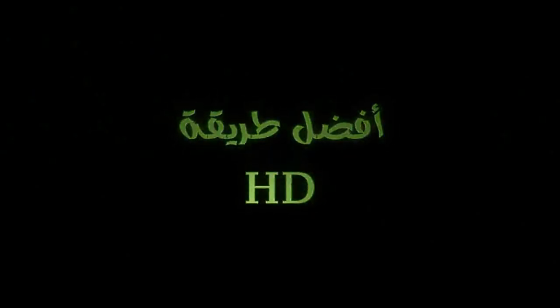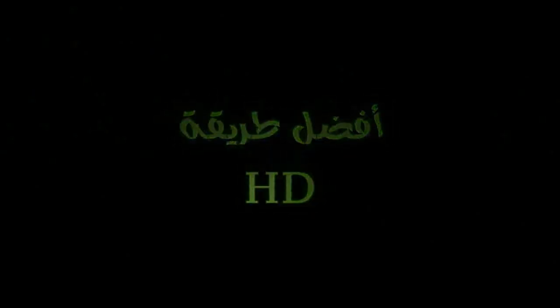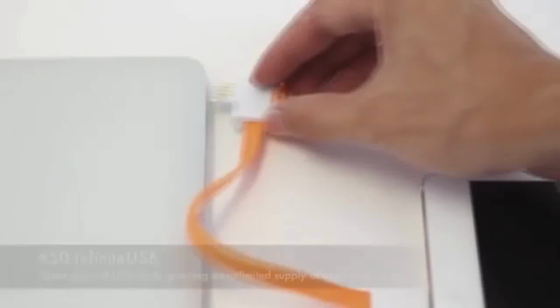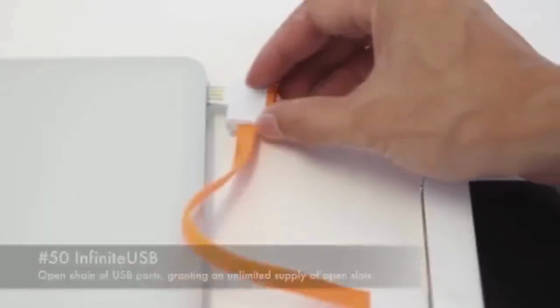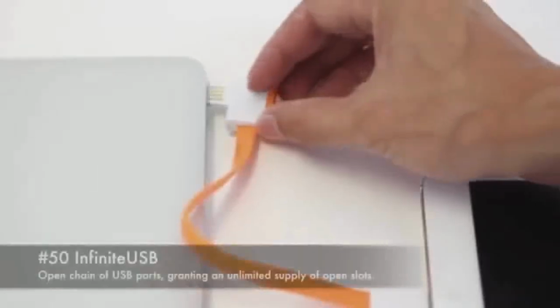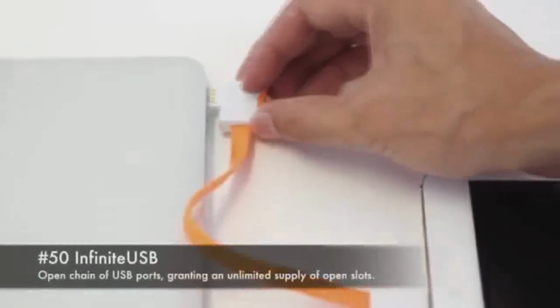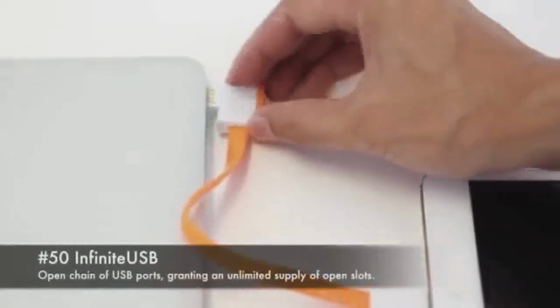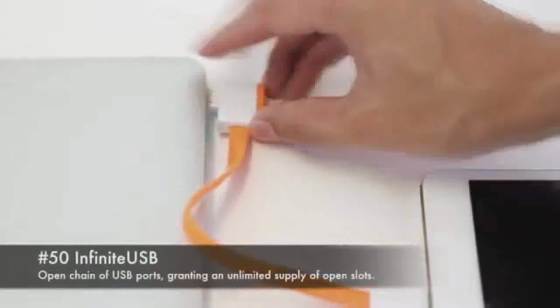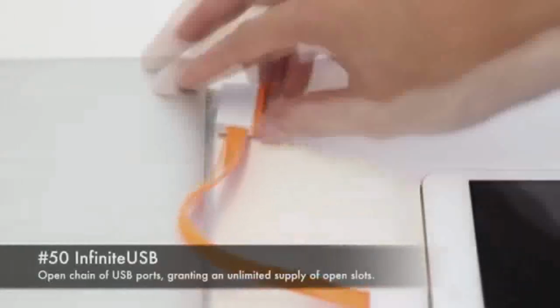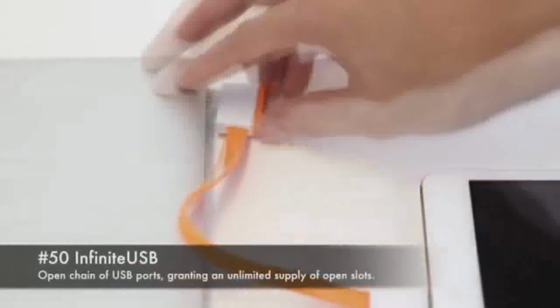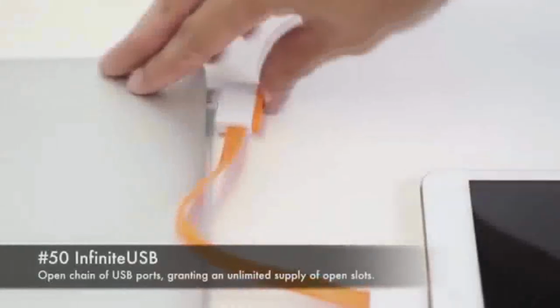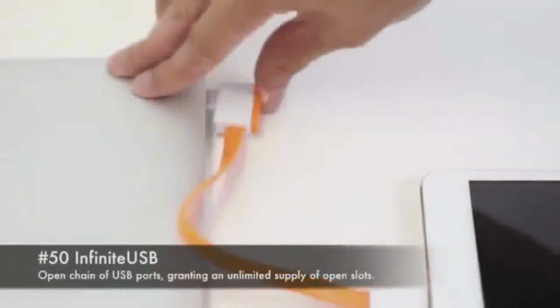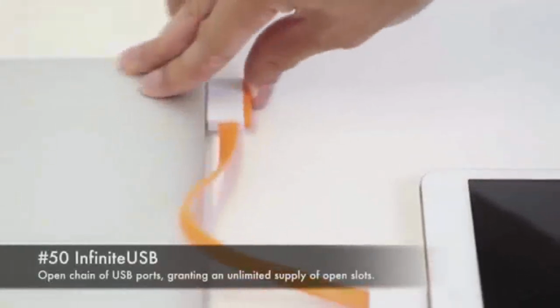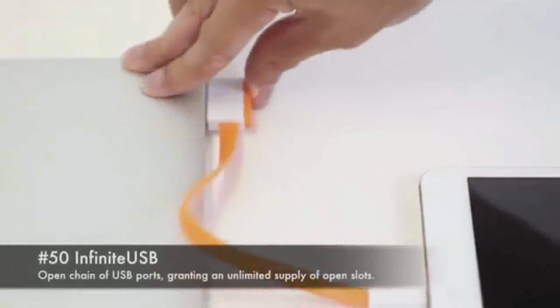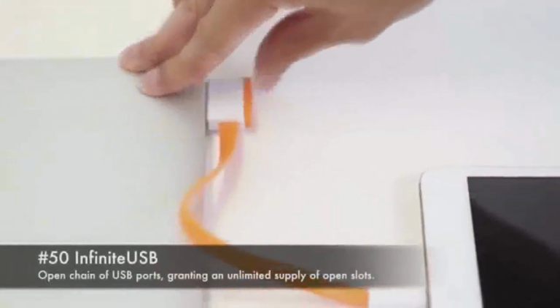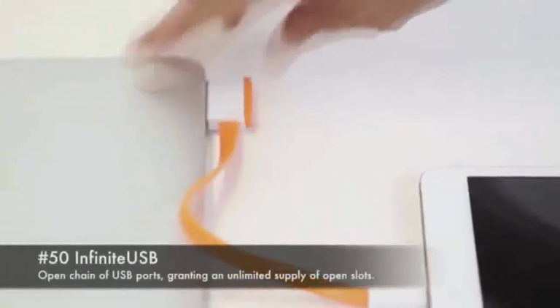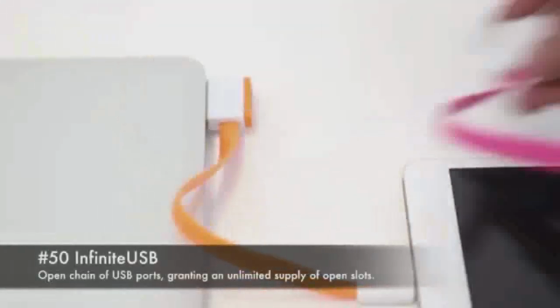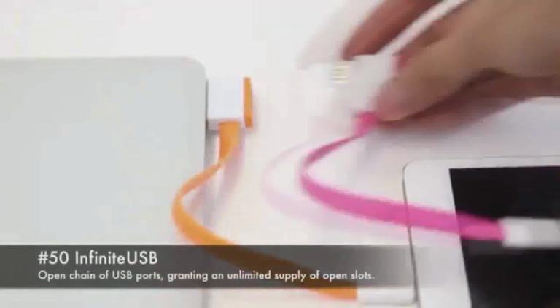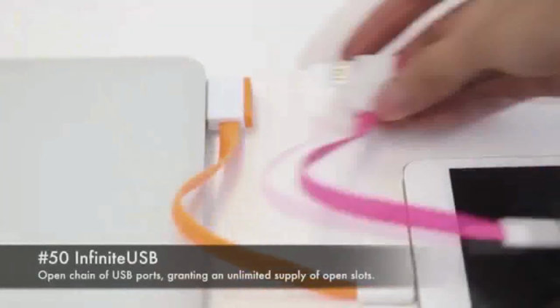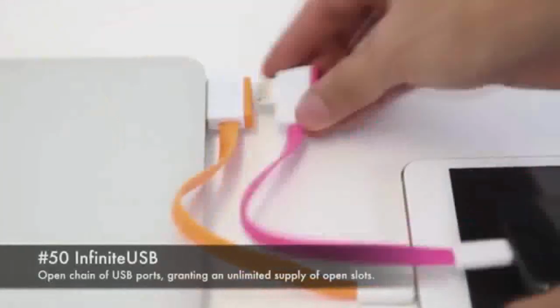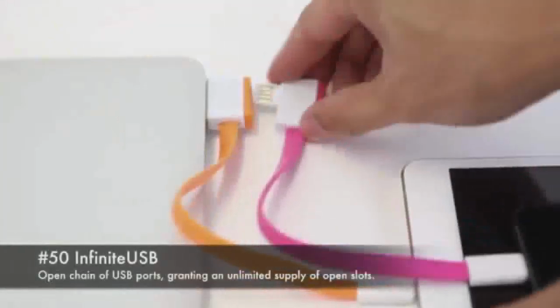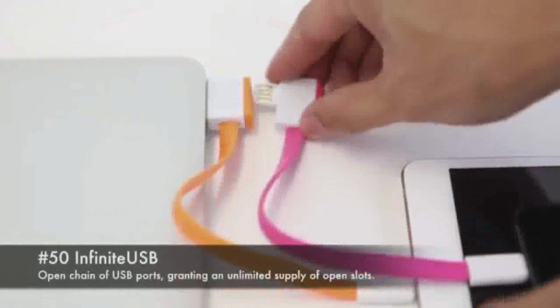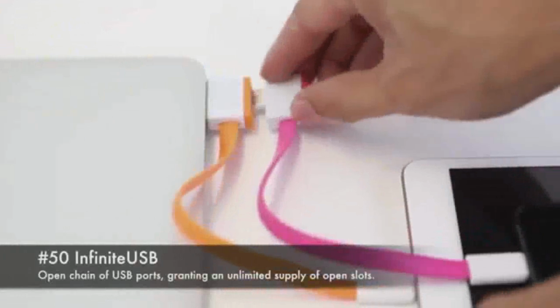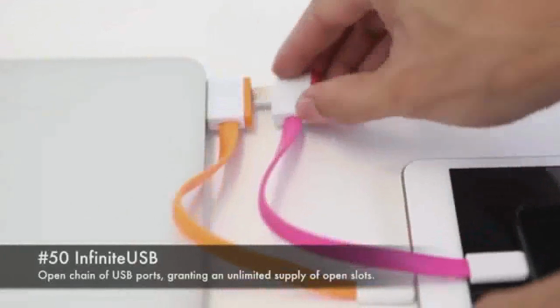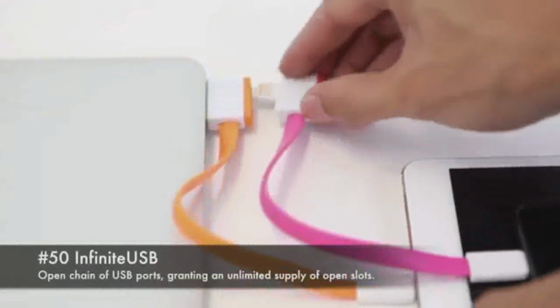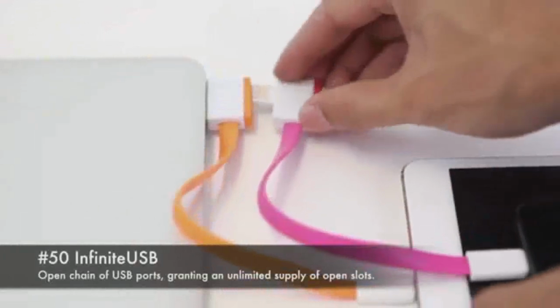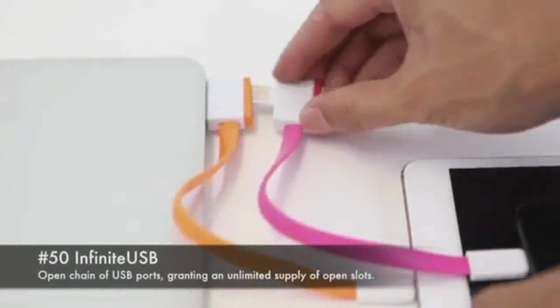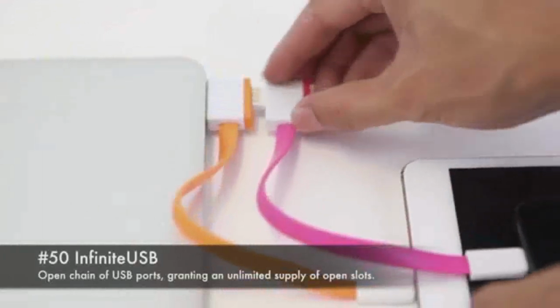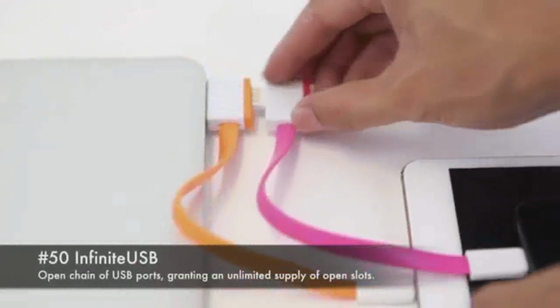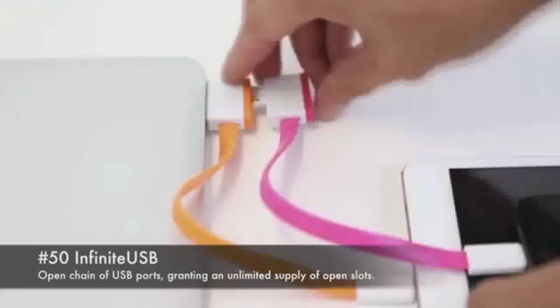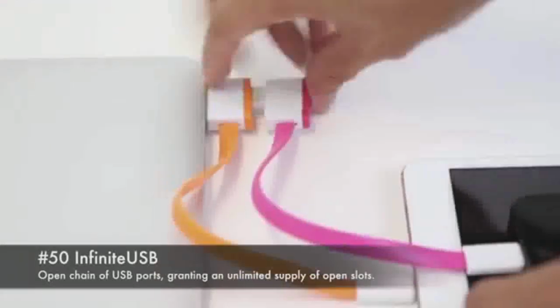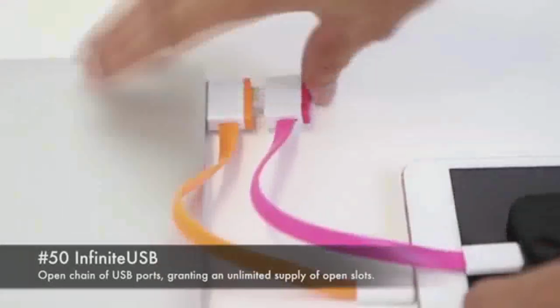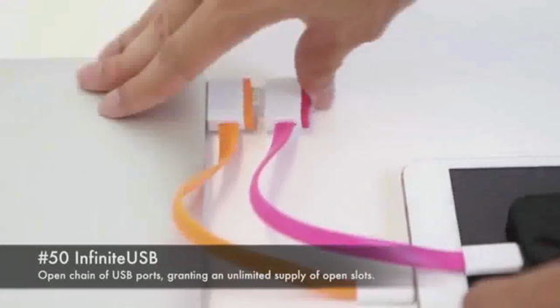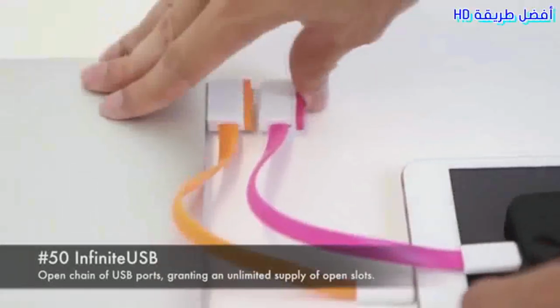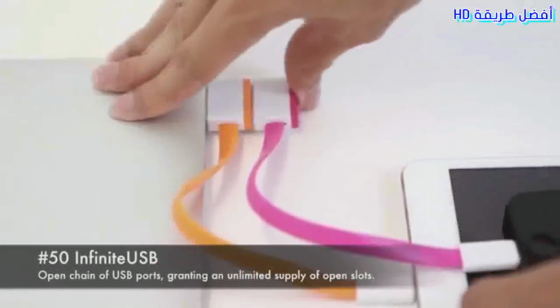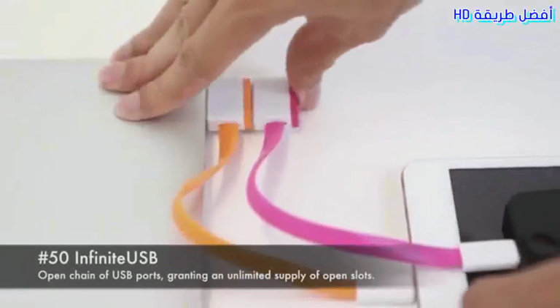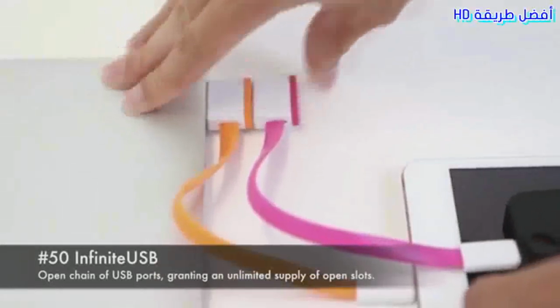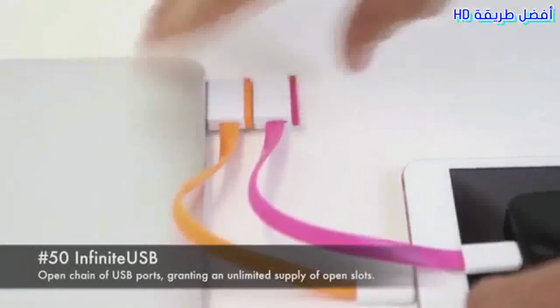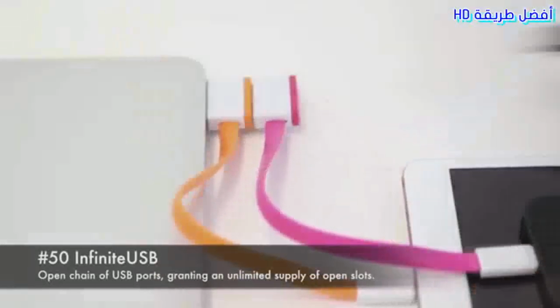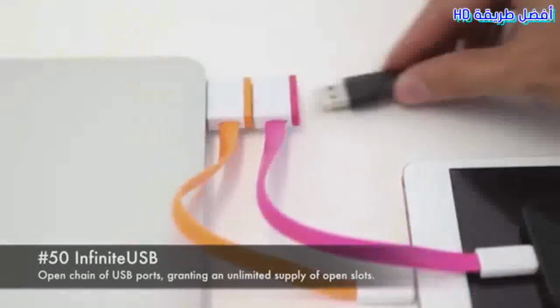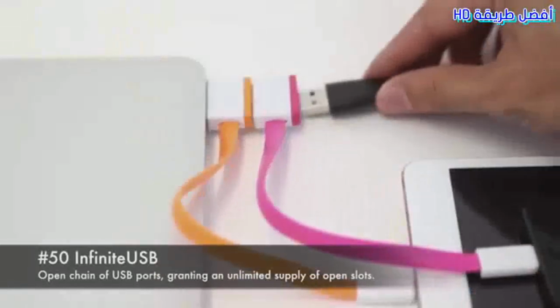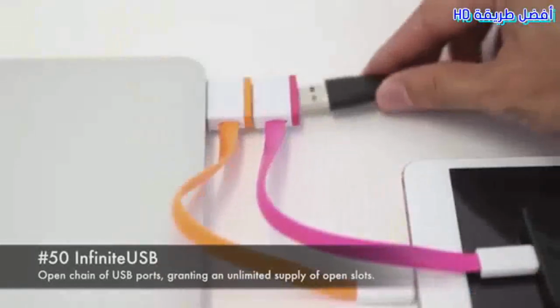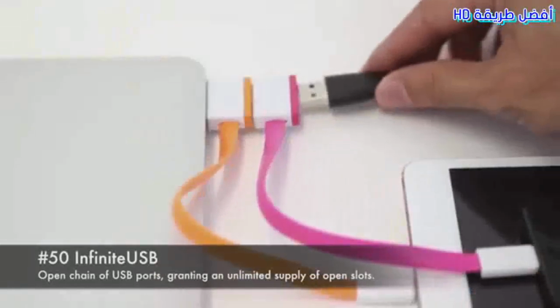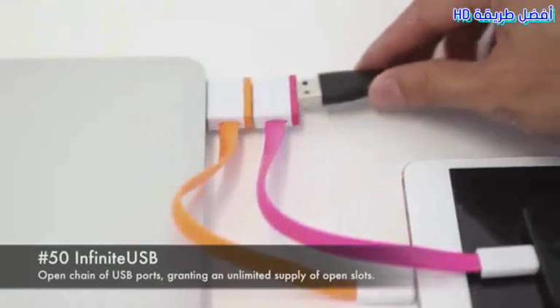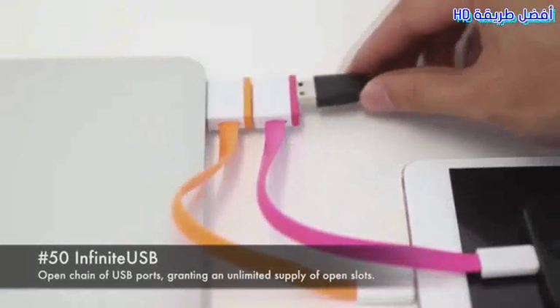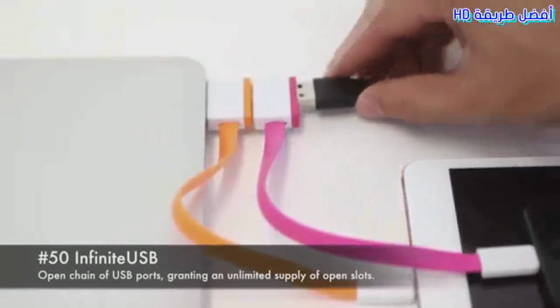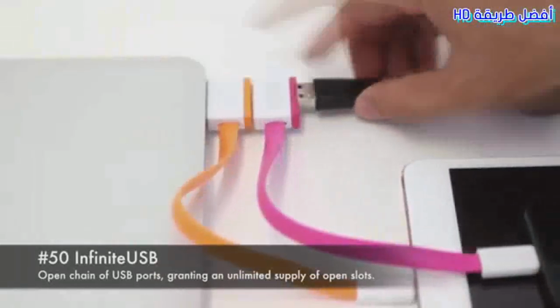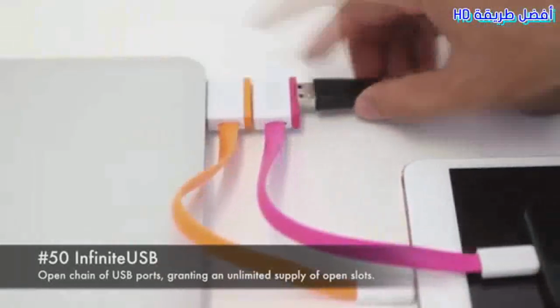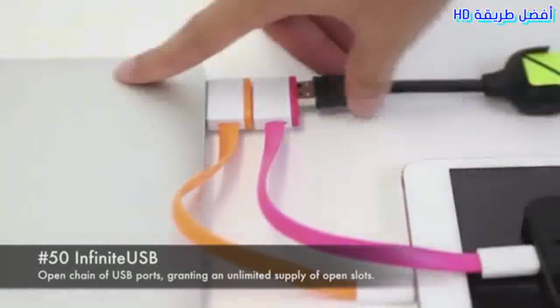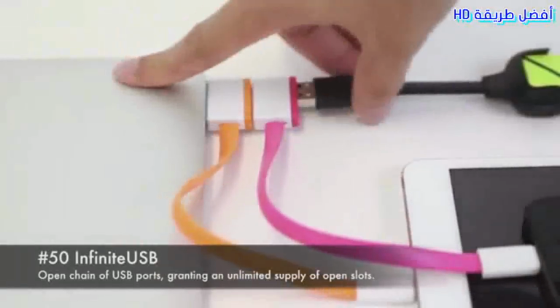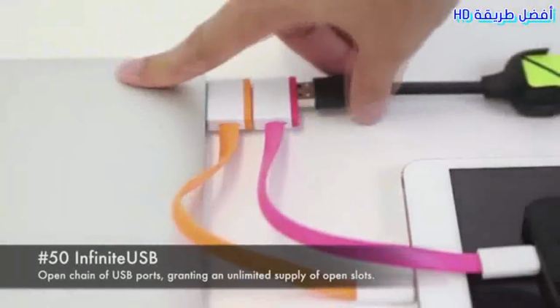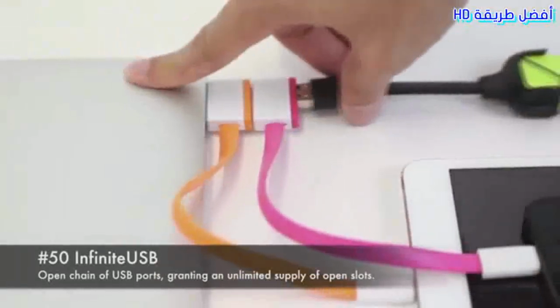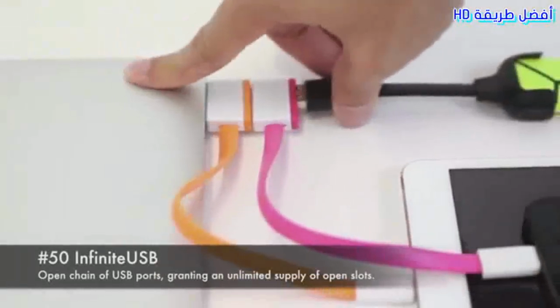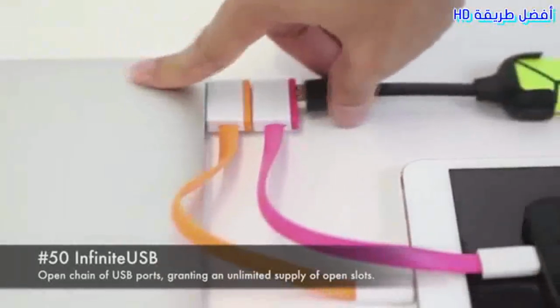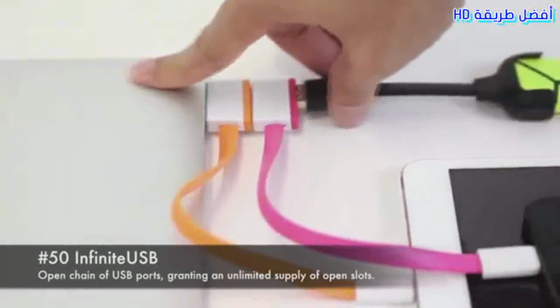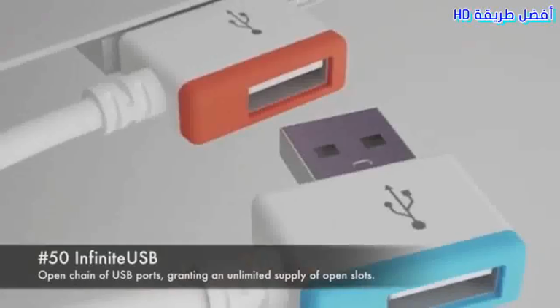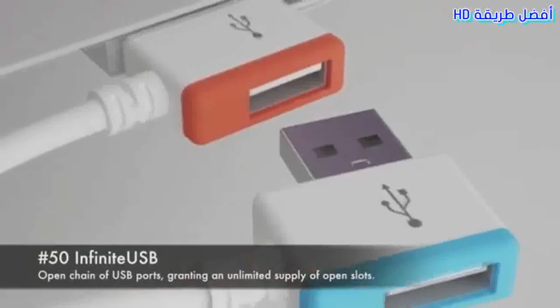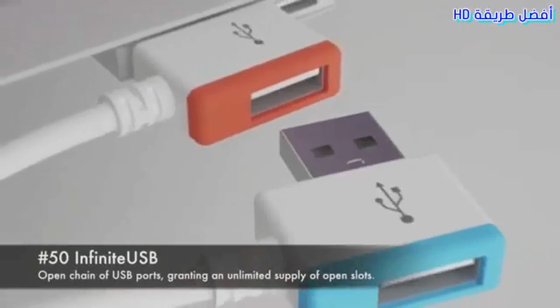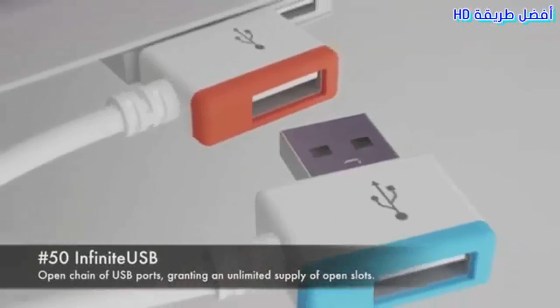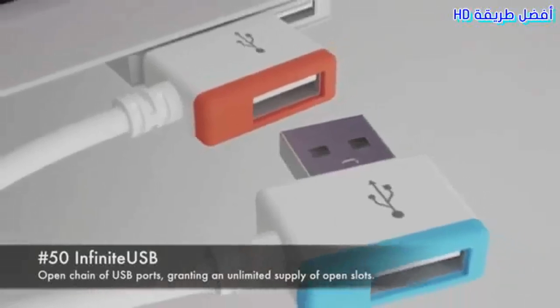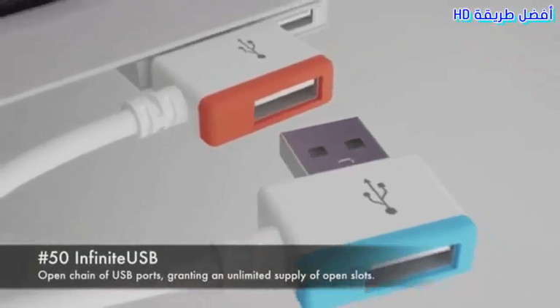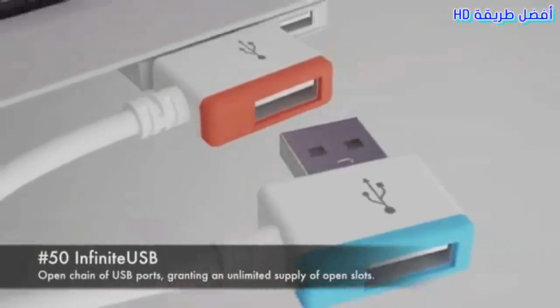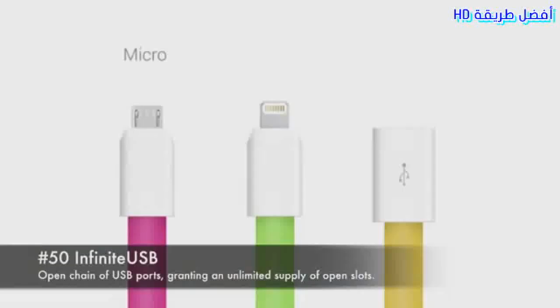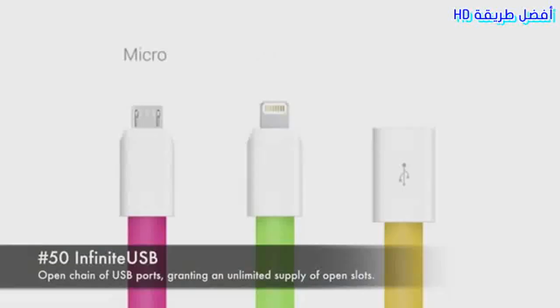50. Infinite USB. Open chain of USB ports granting an unlimited supply of open slots.